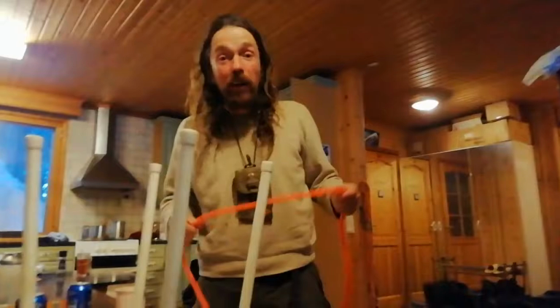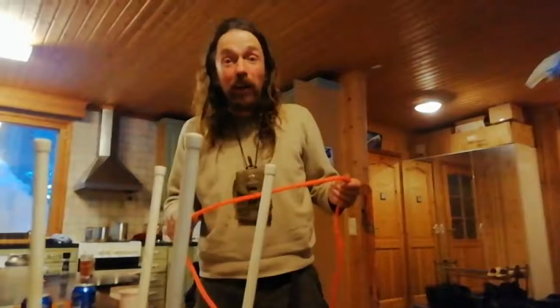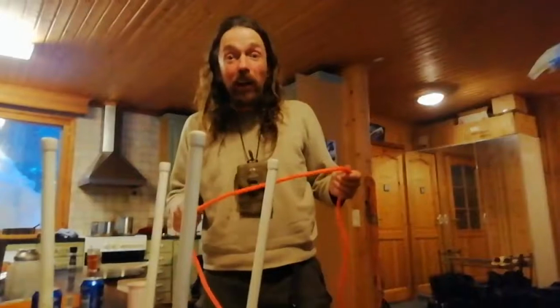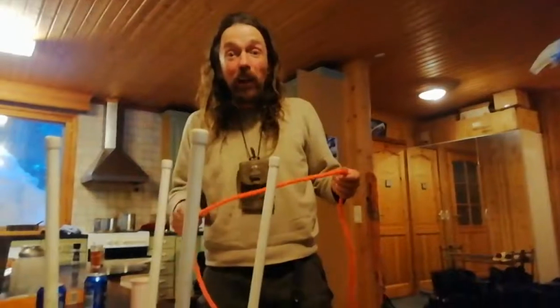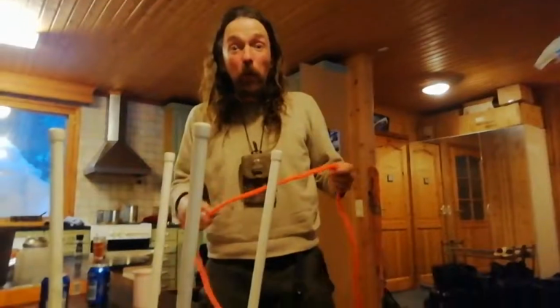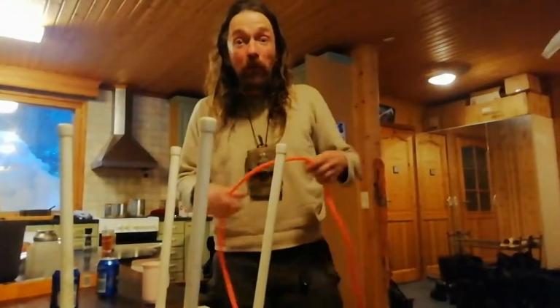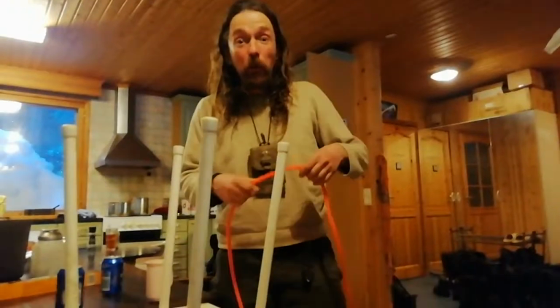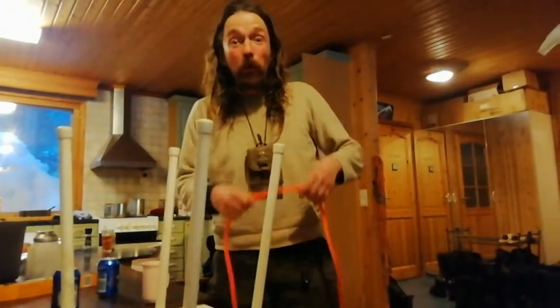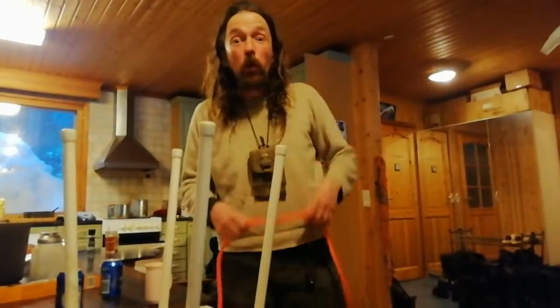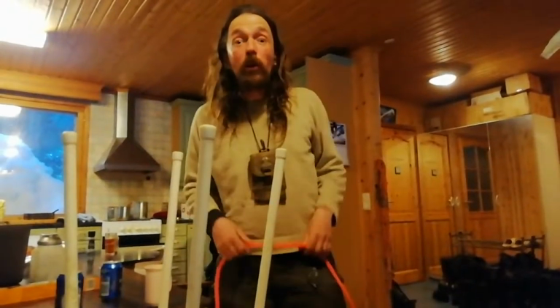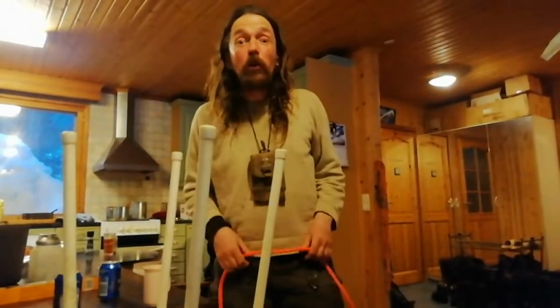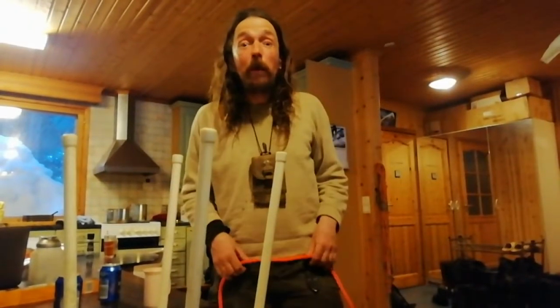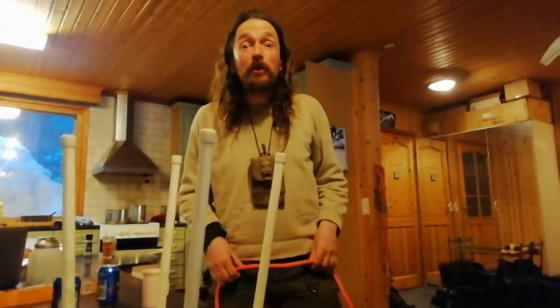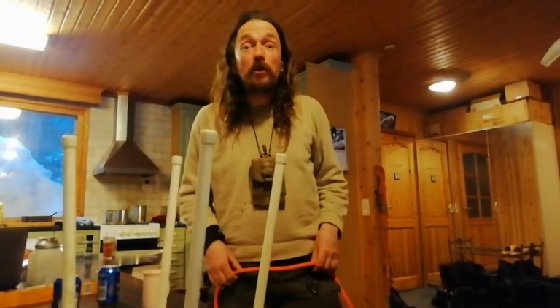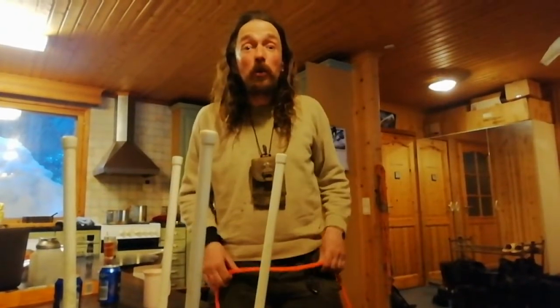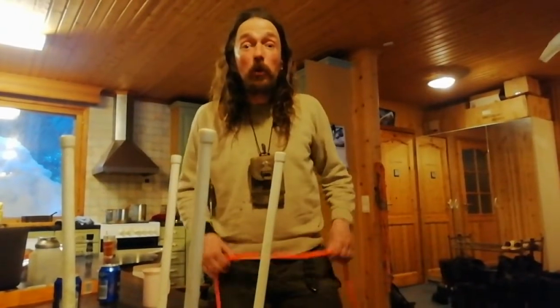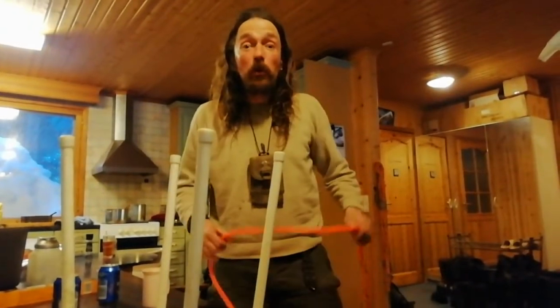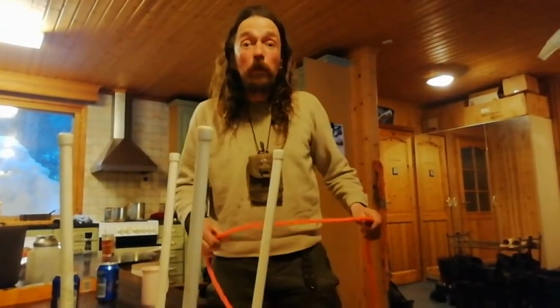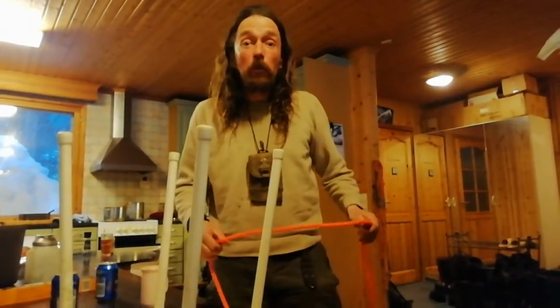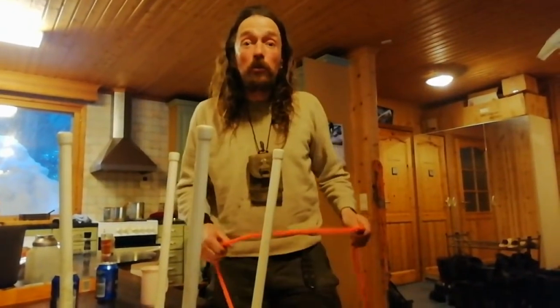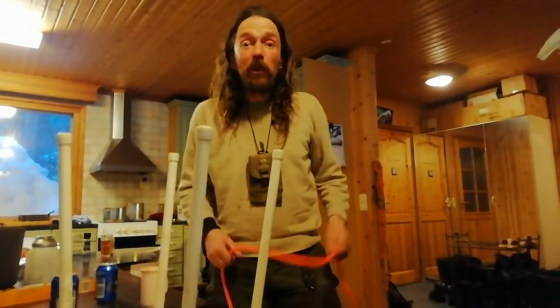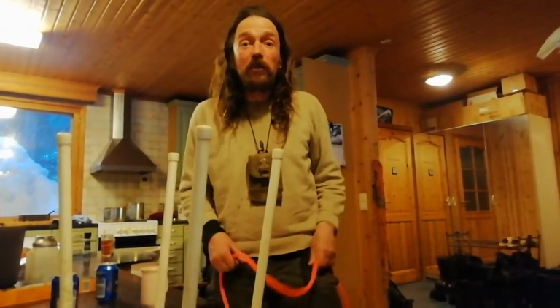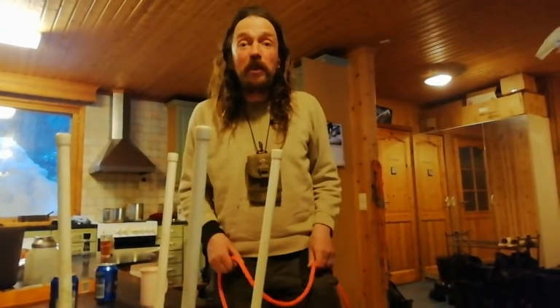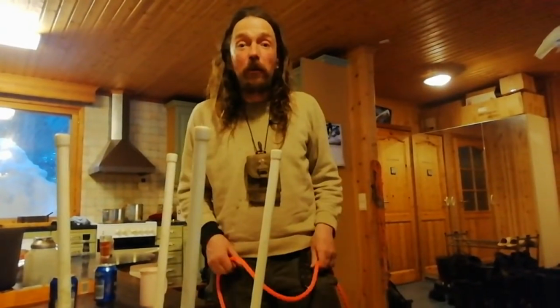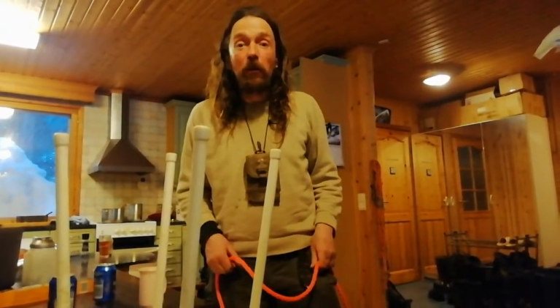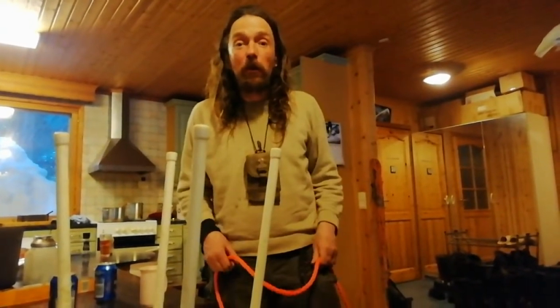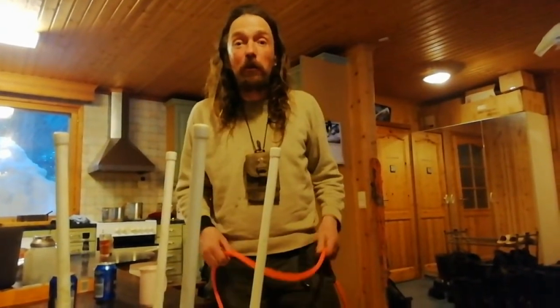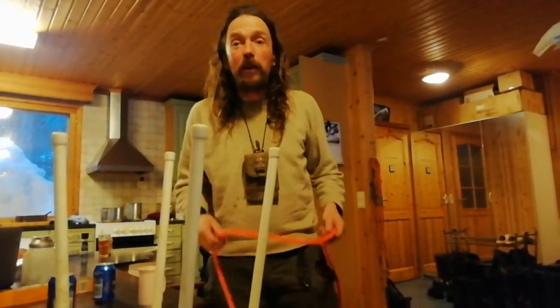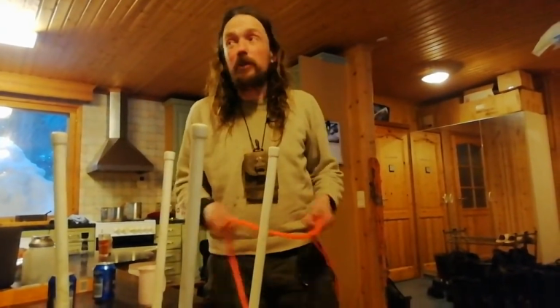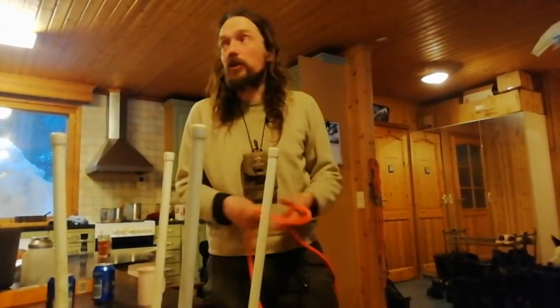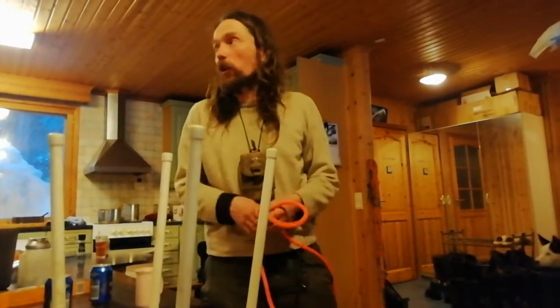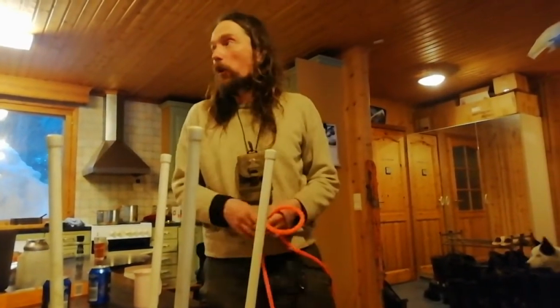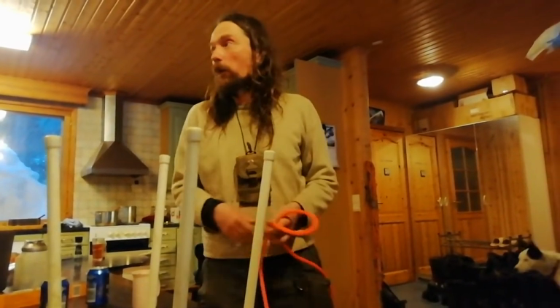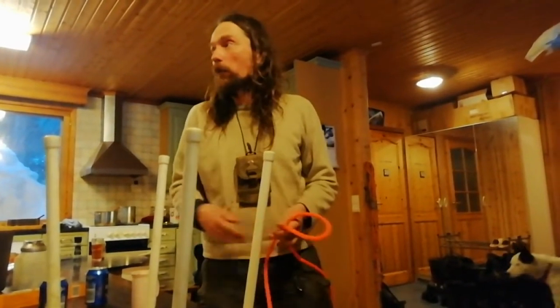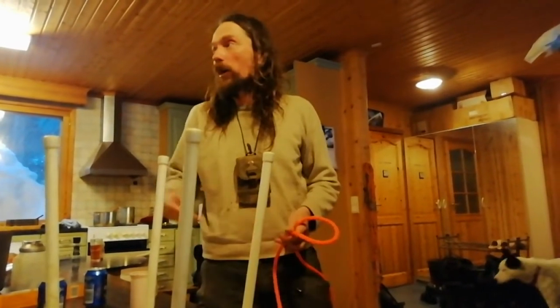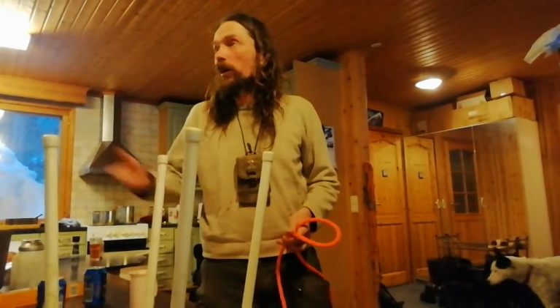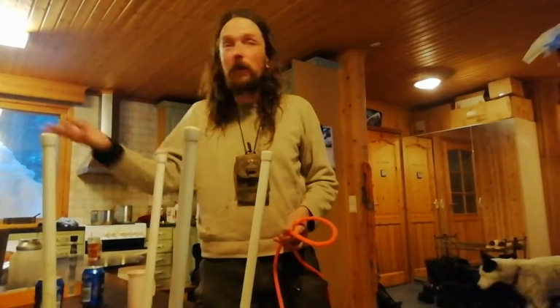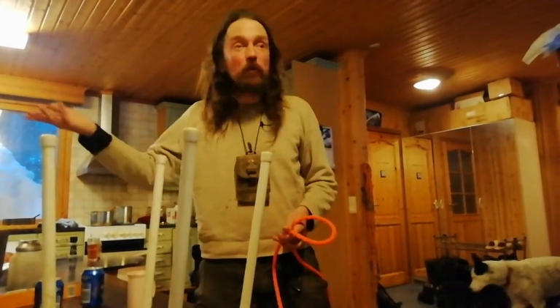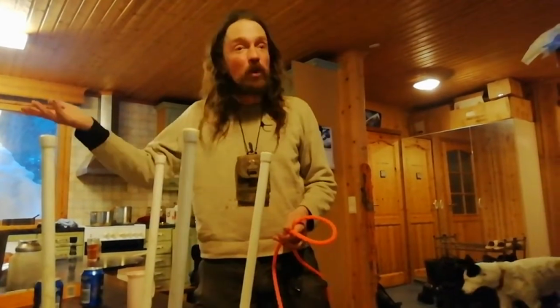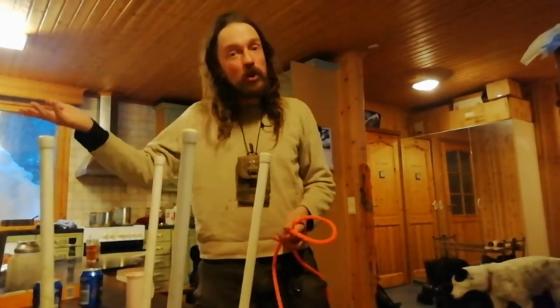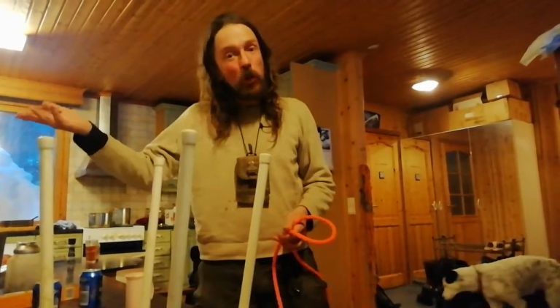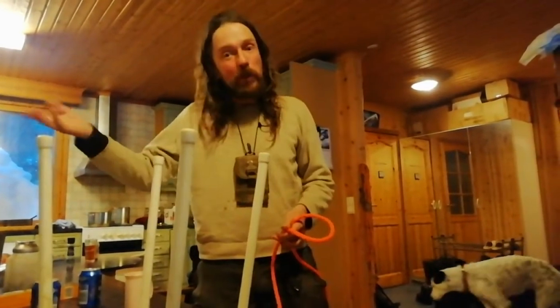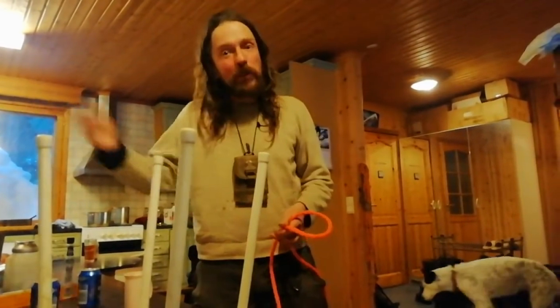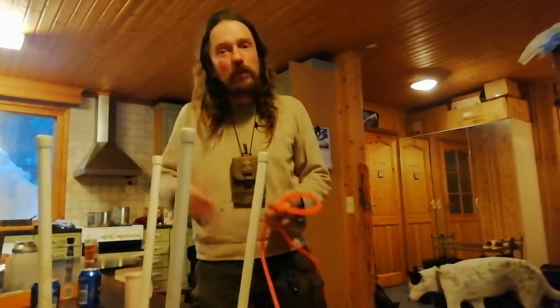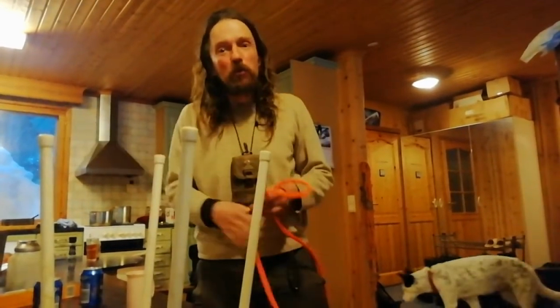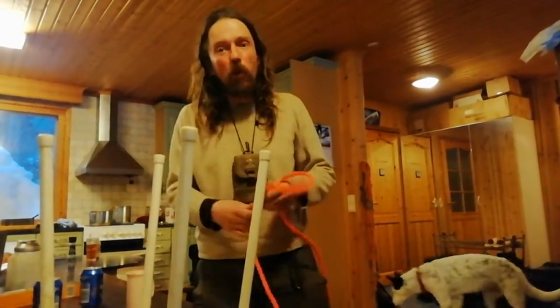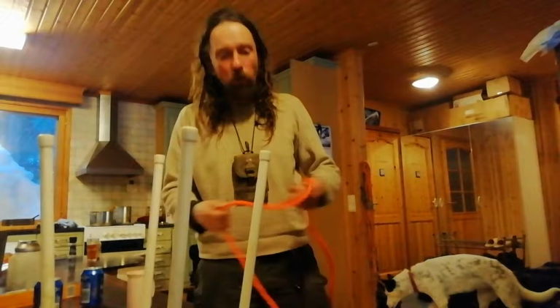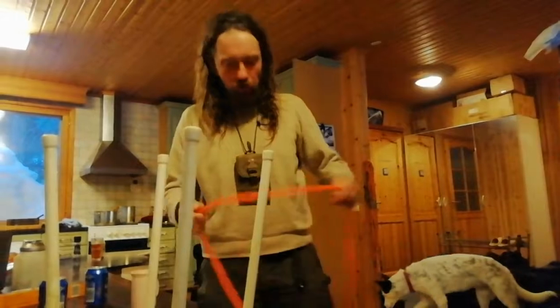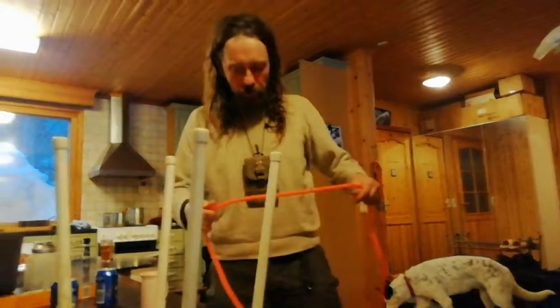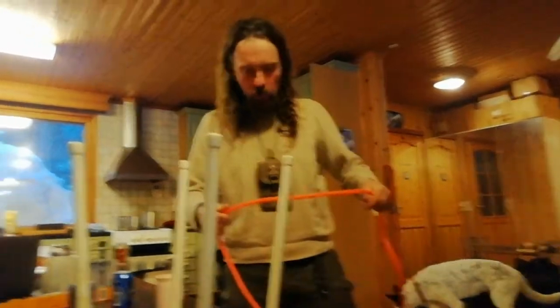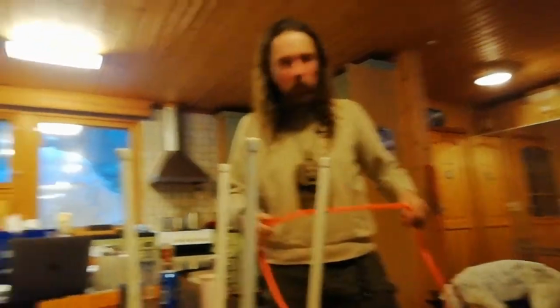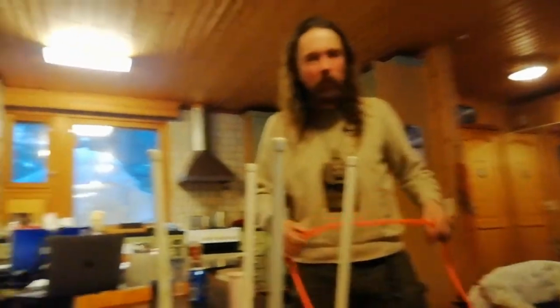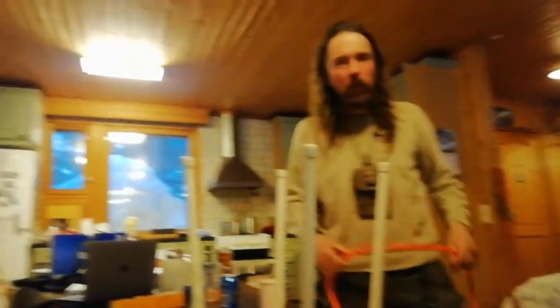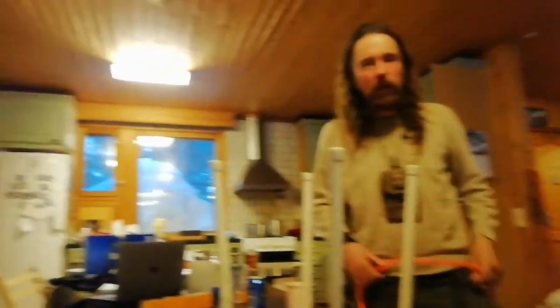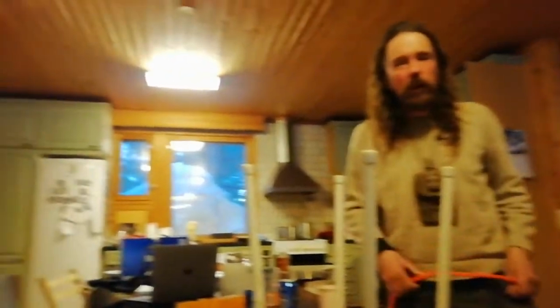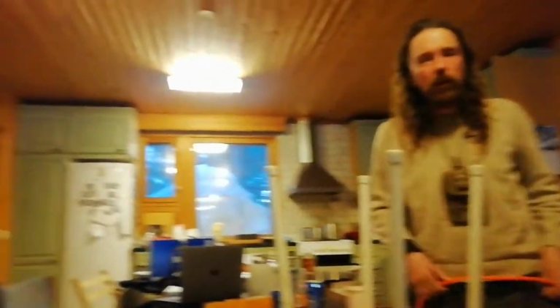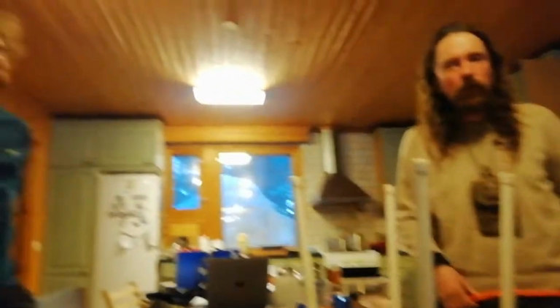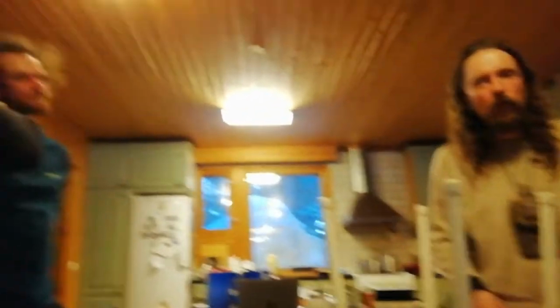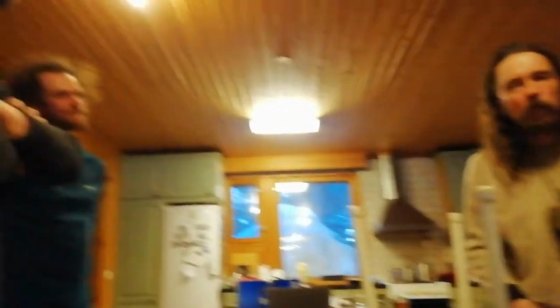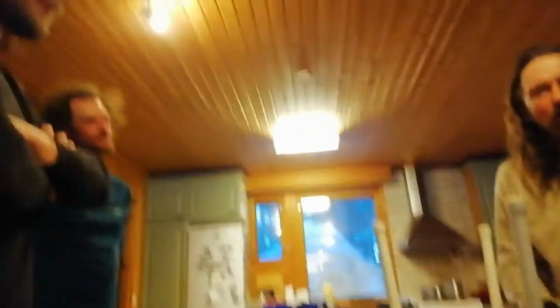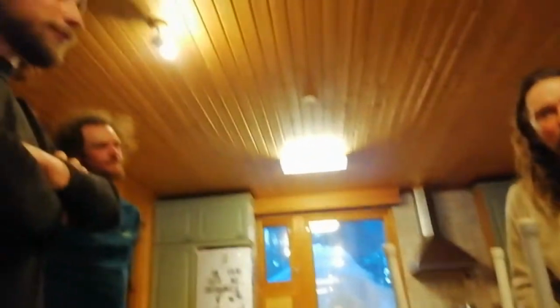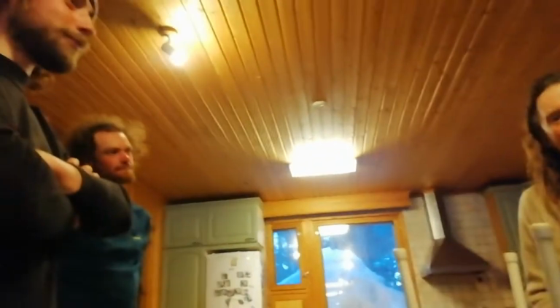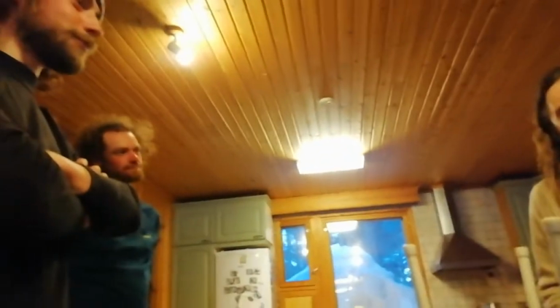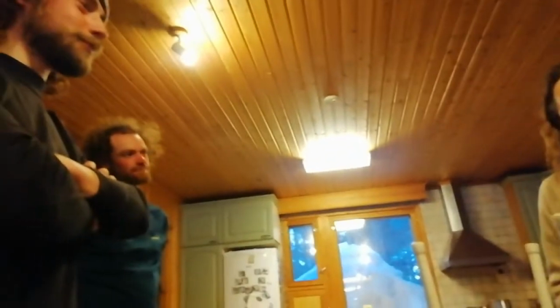Hello everyone, welcome back to the Kookely Buscraft channel. So I'm showing these ruffians, we've got here a few more knots.